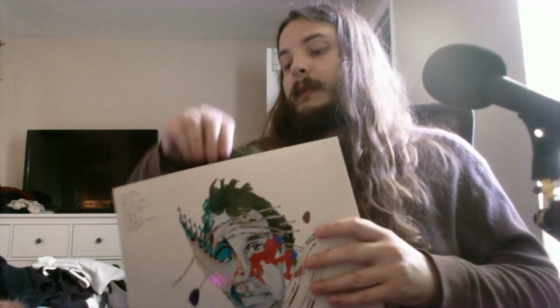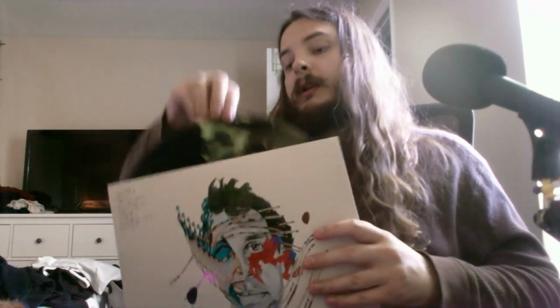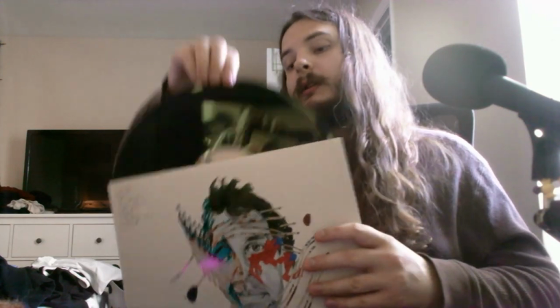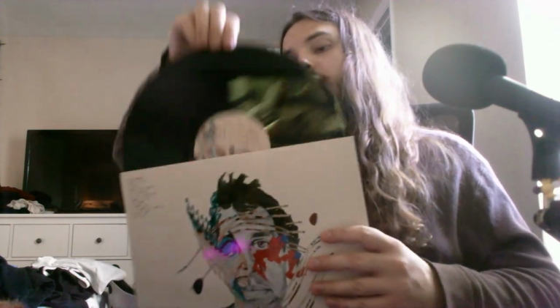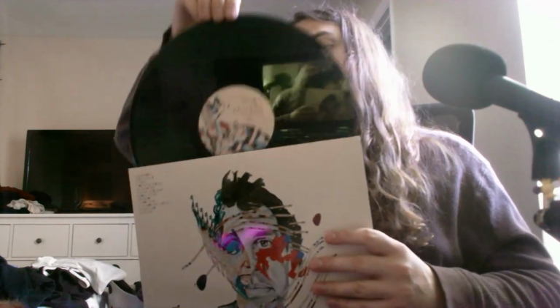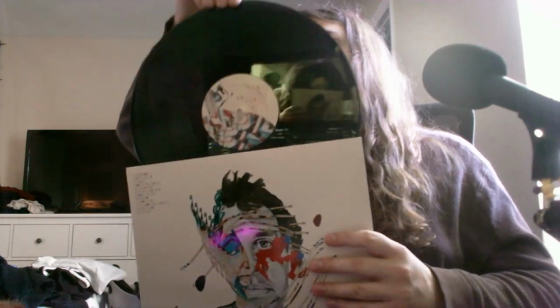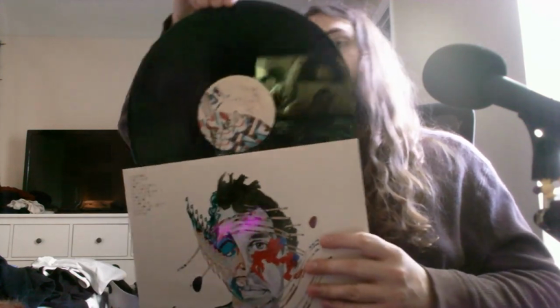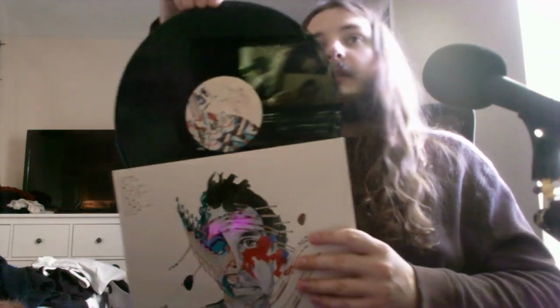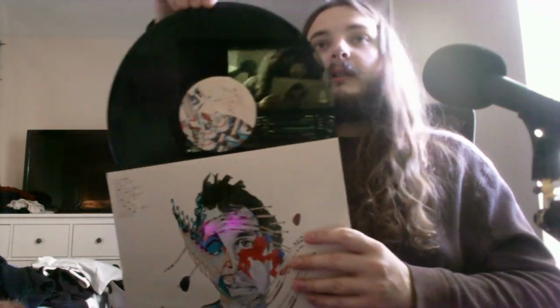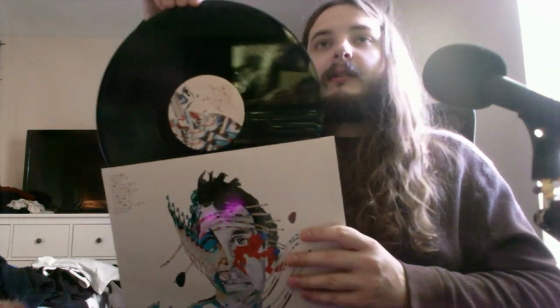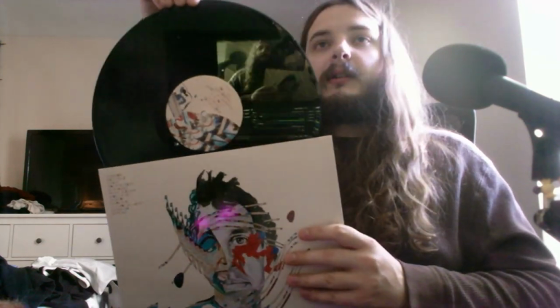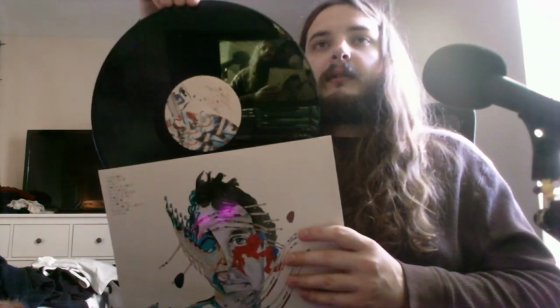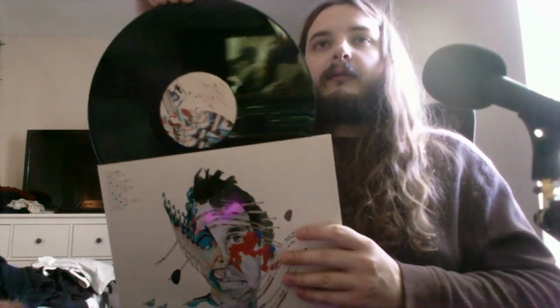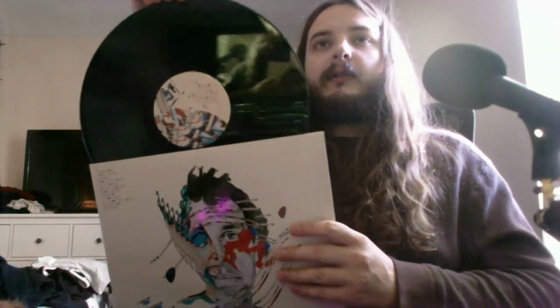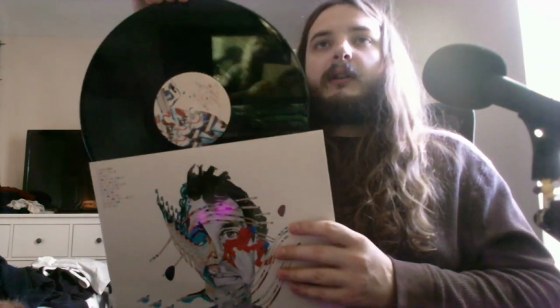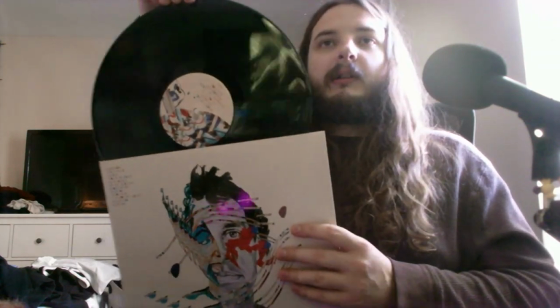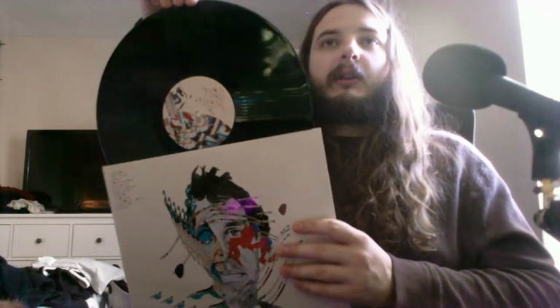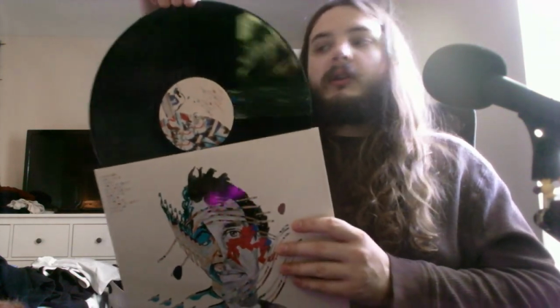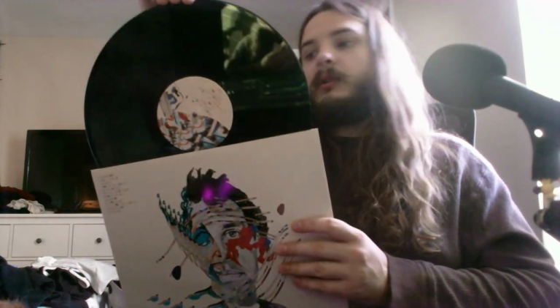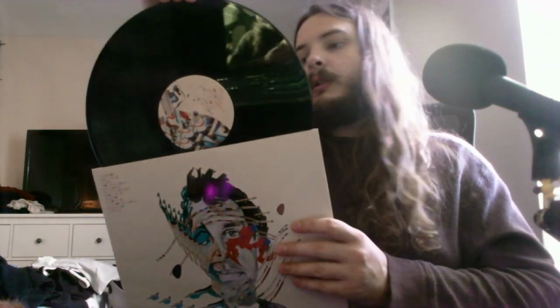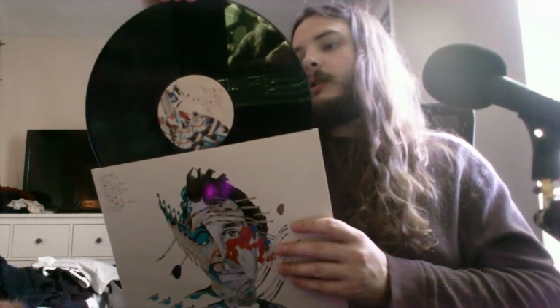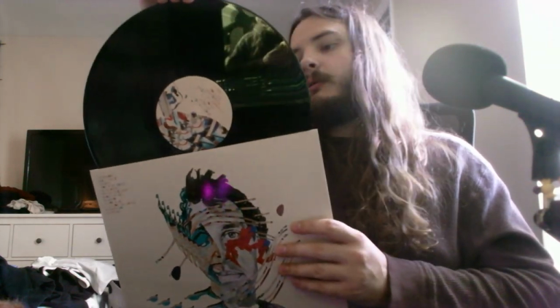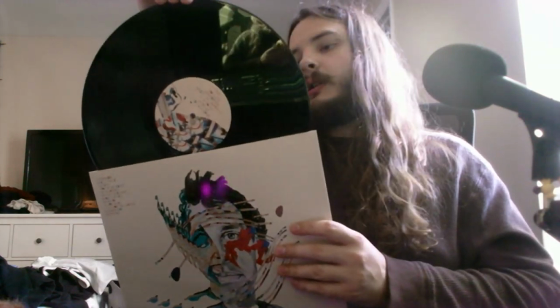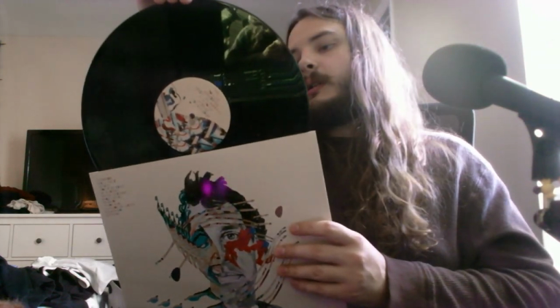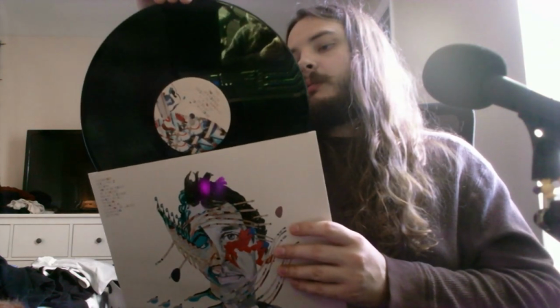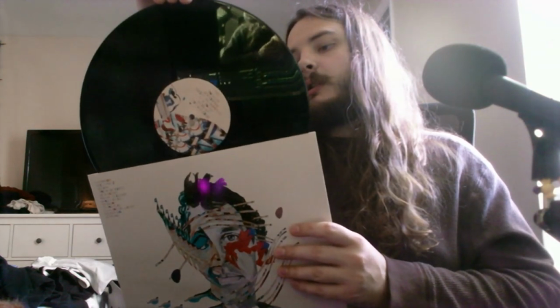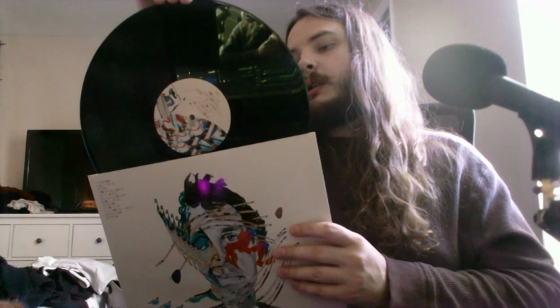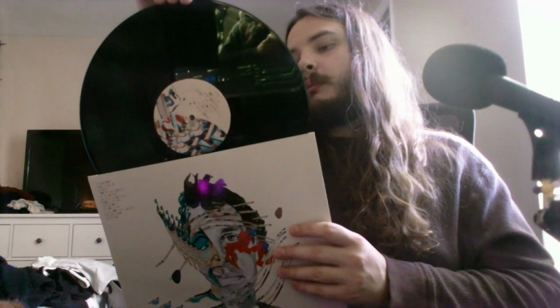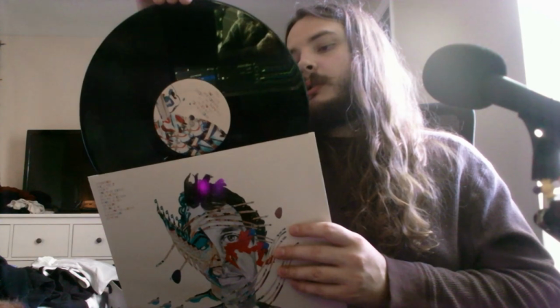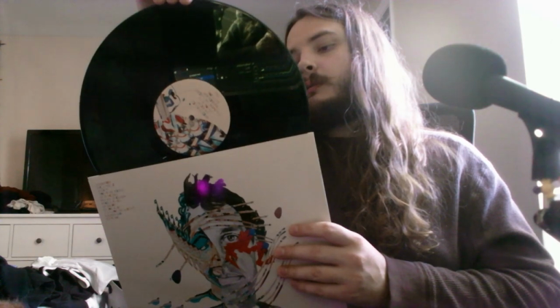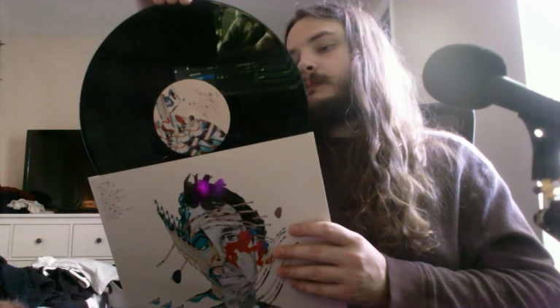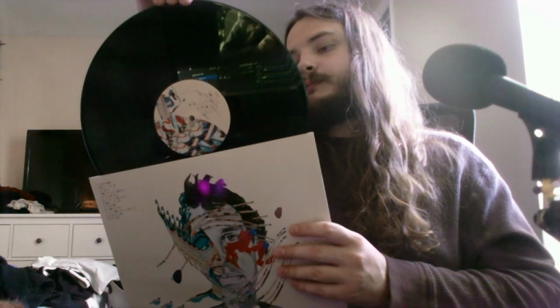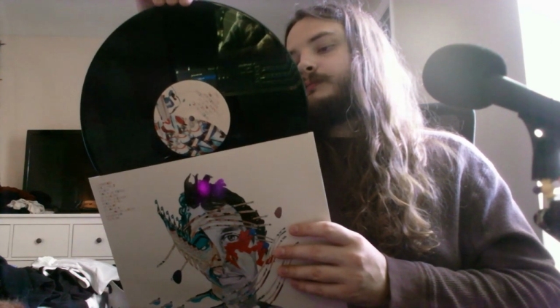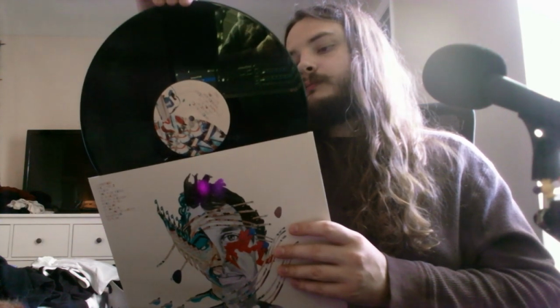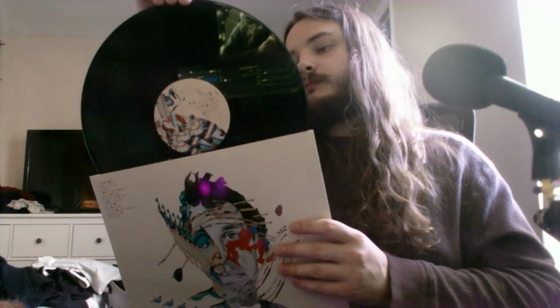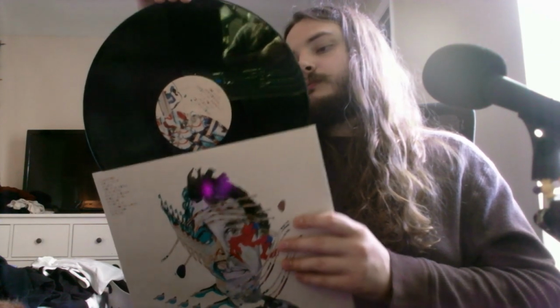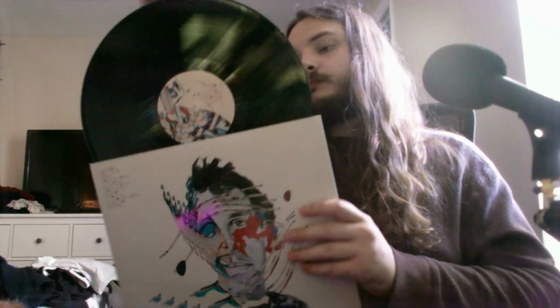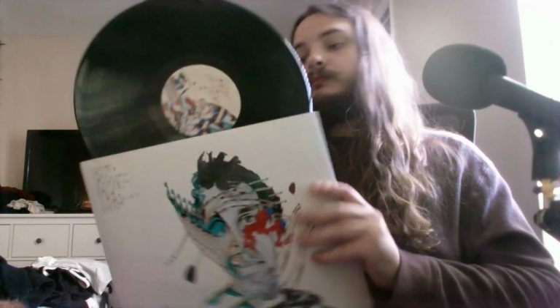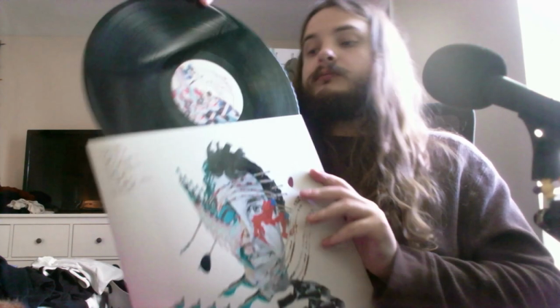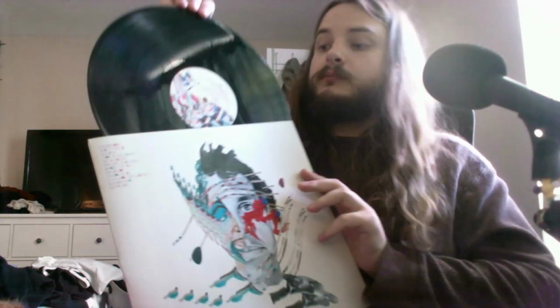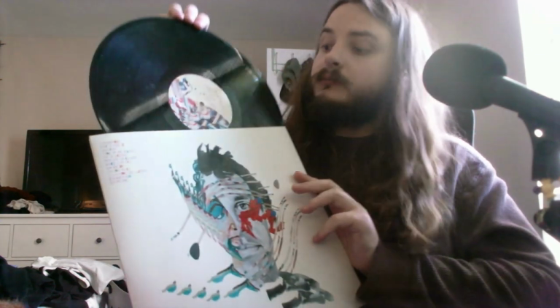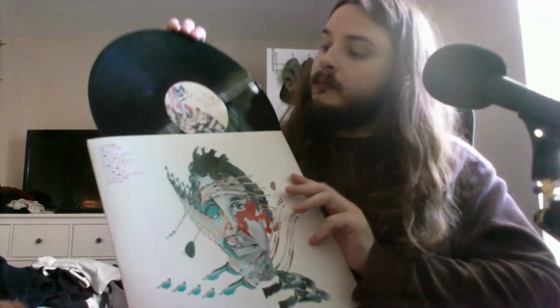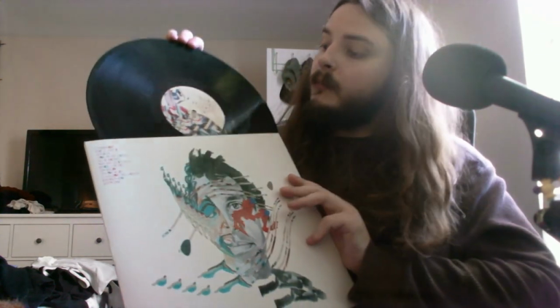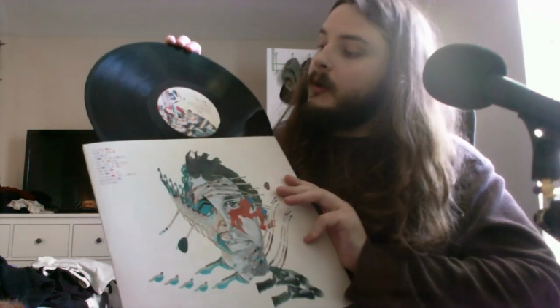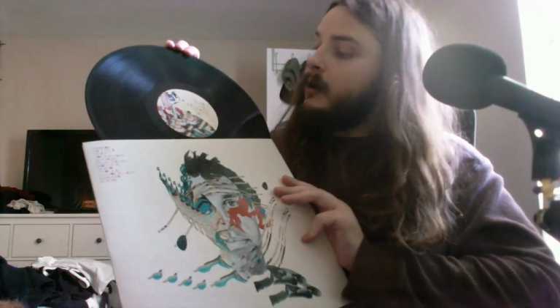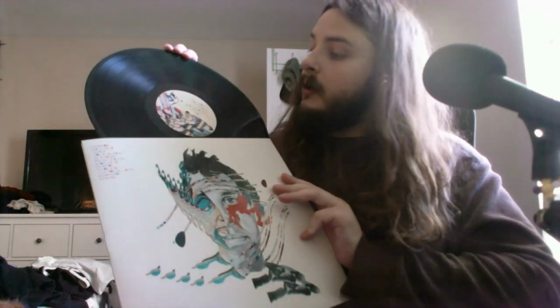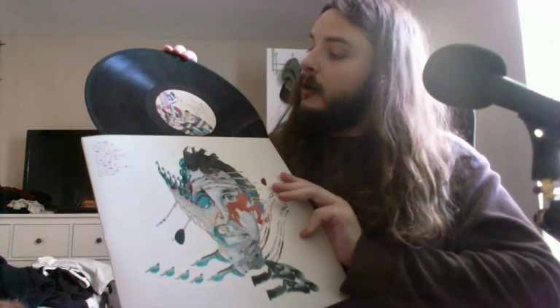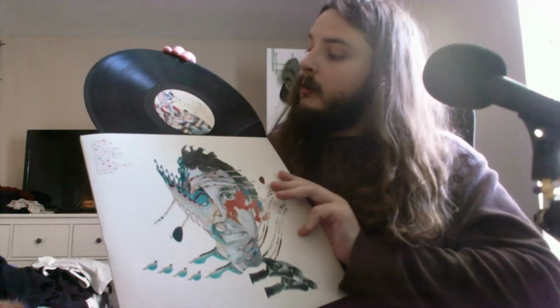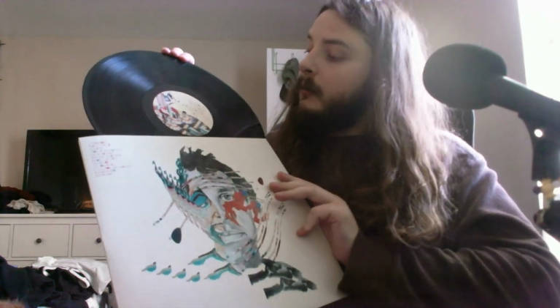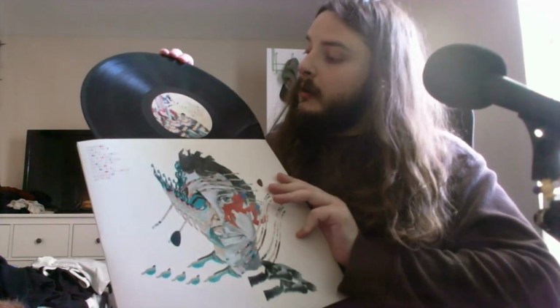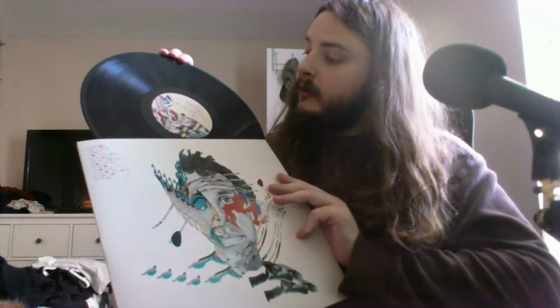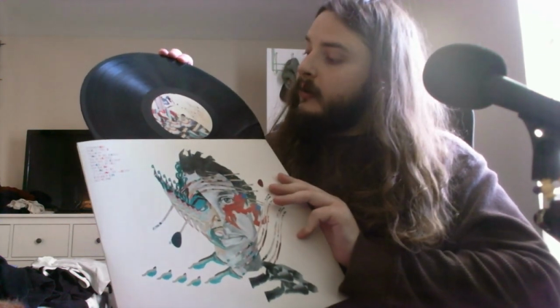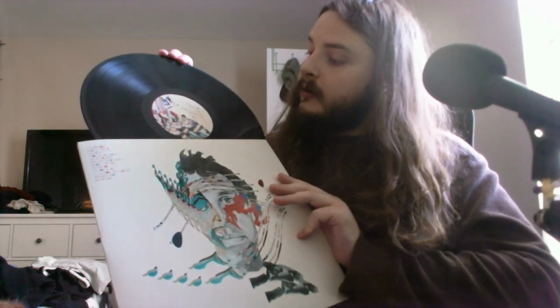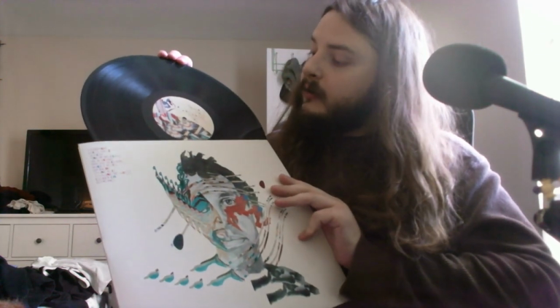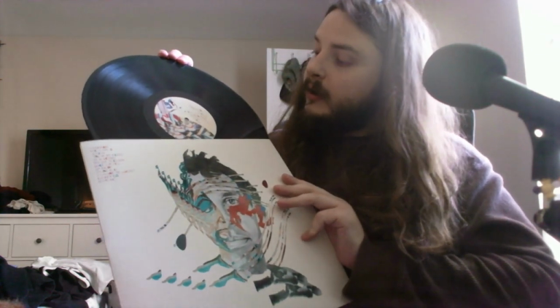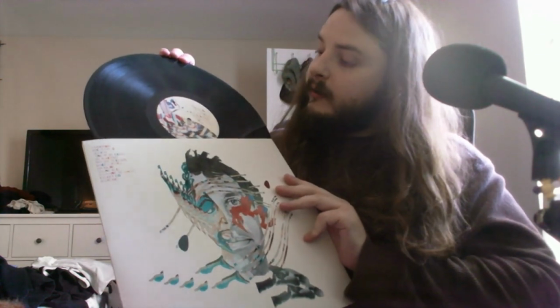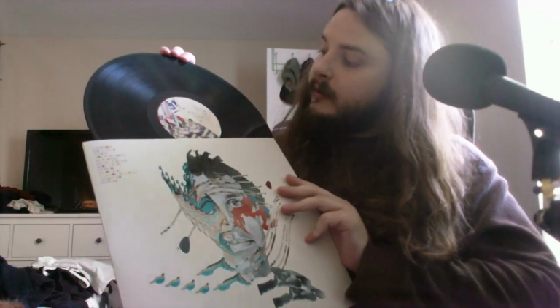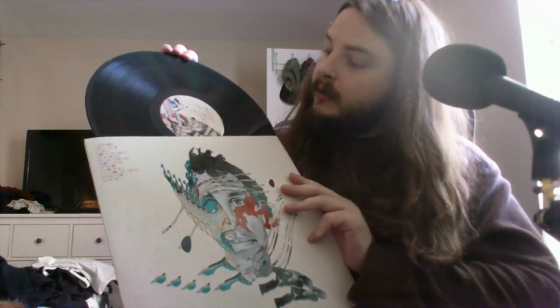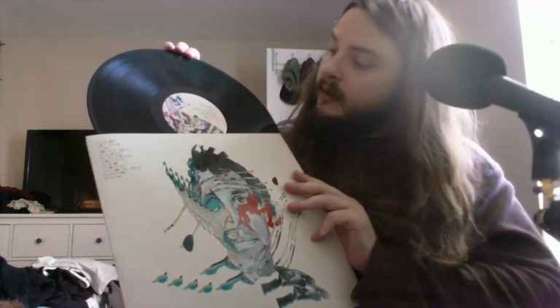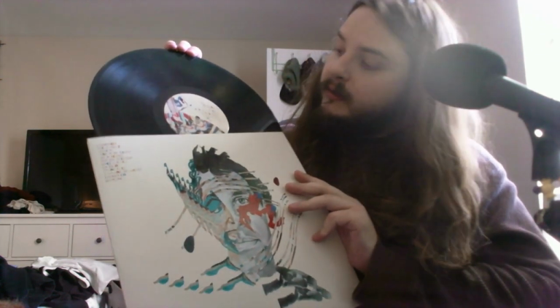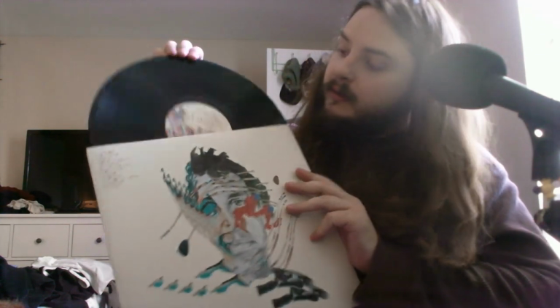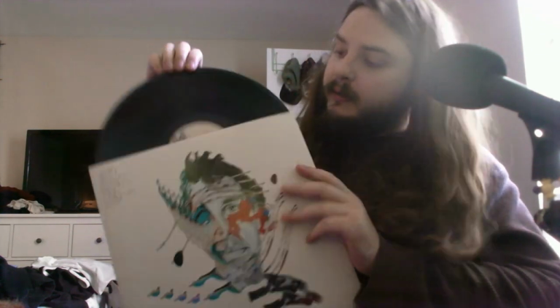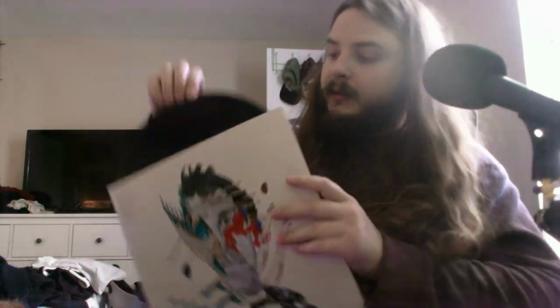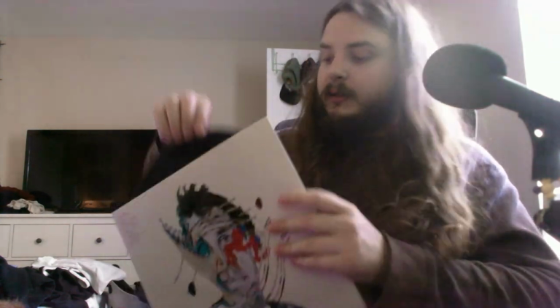Here's the record itself. Nothing too crazy, pretty typical. Six tracks on each side.